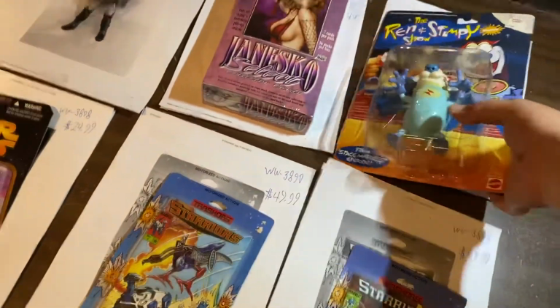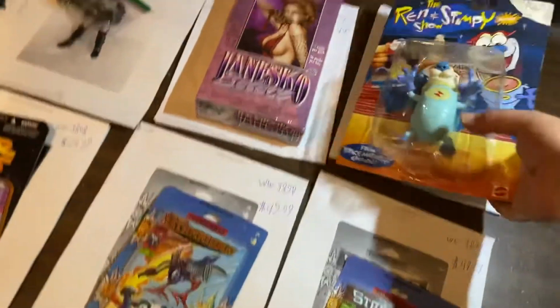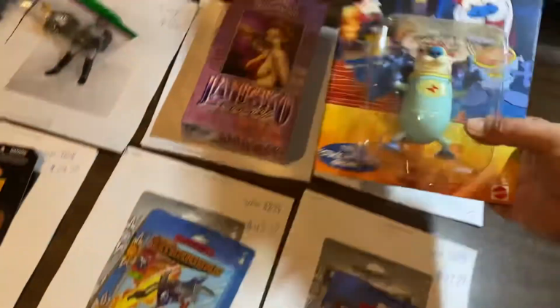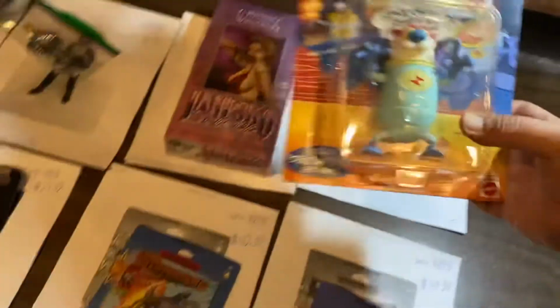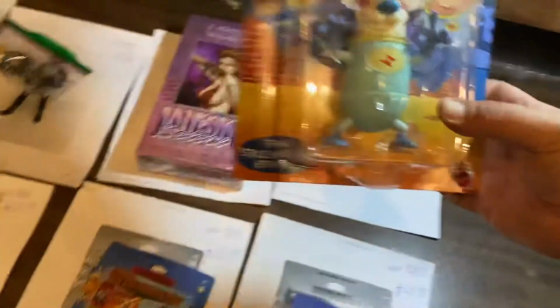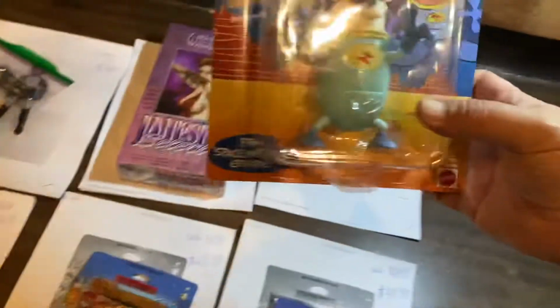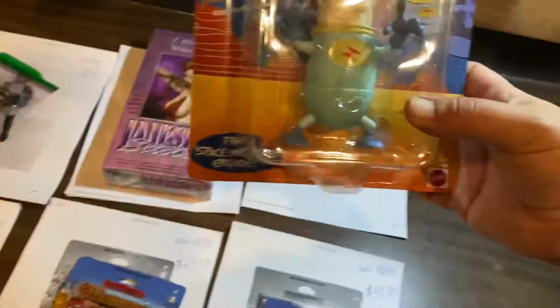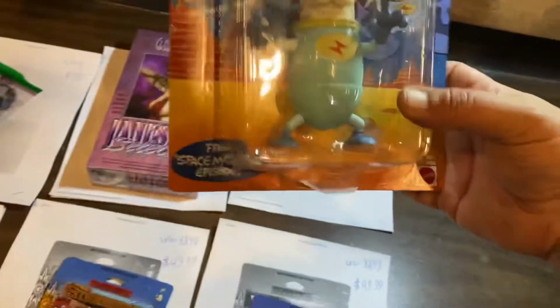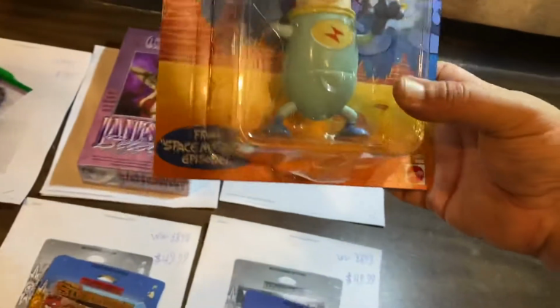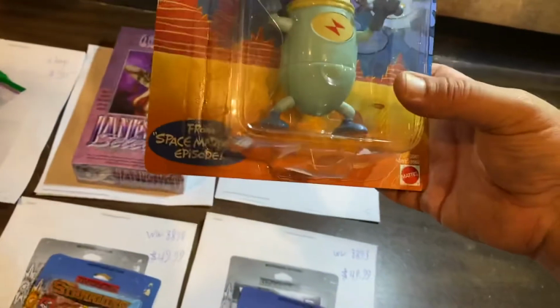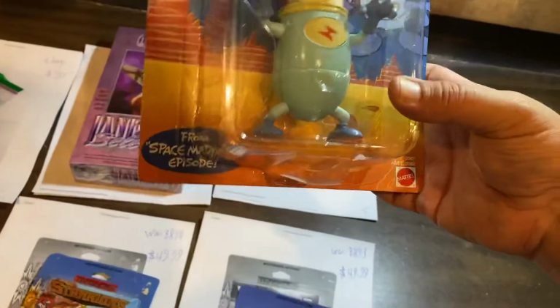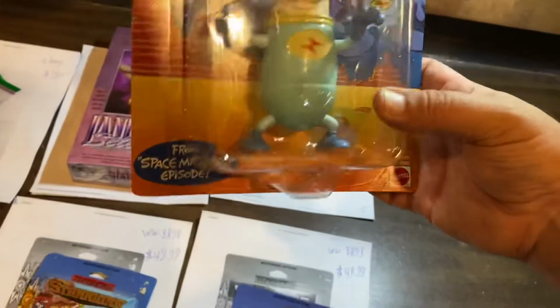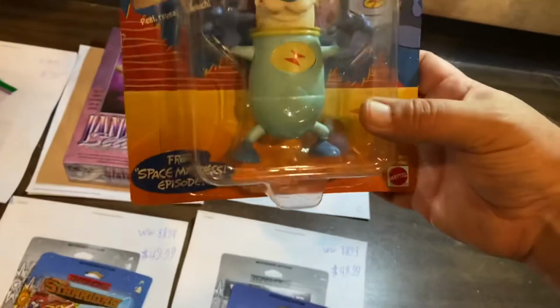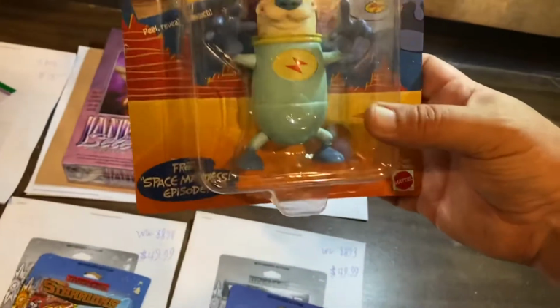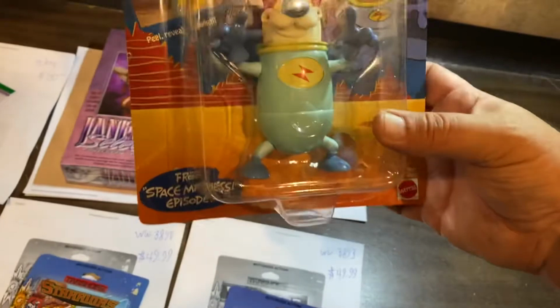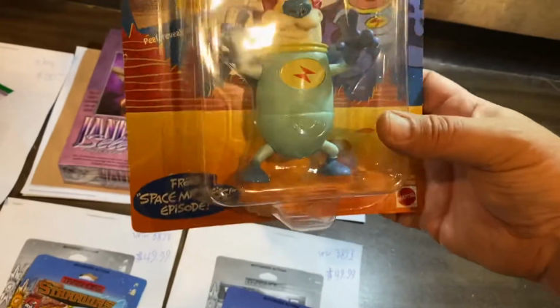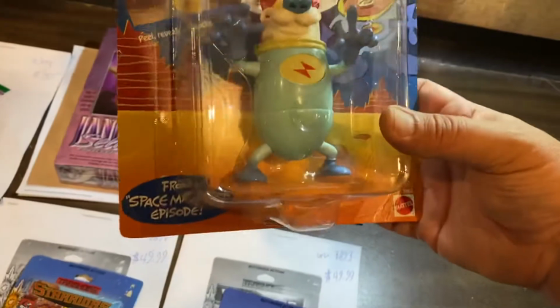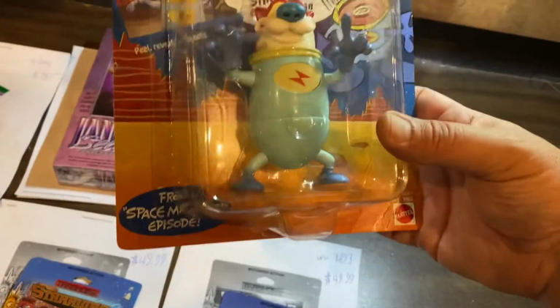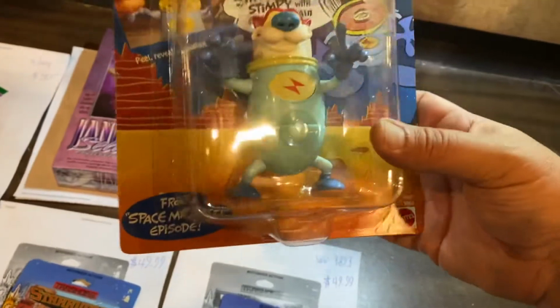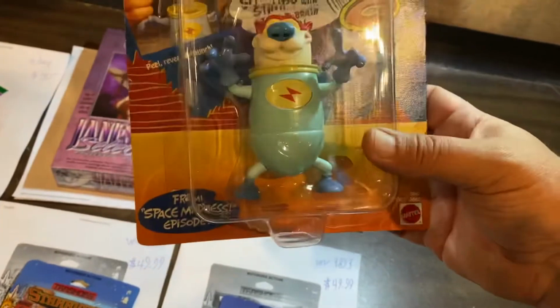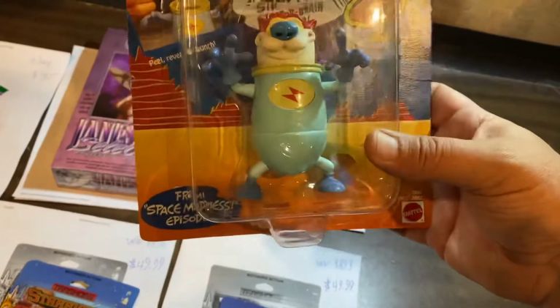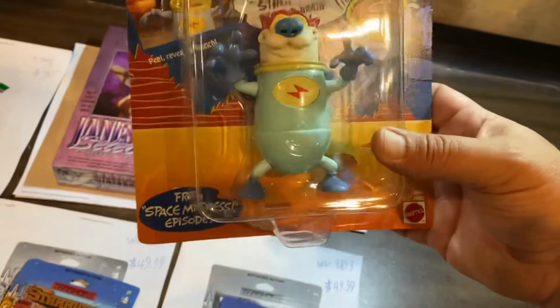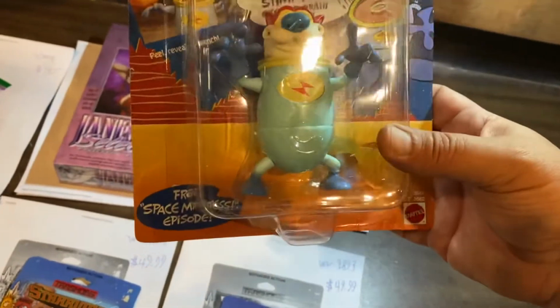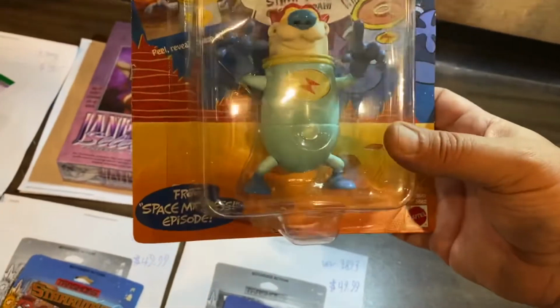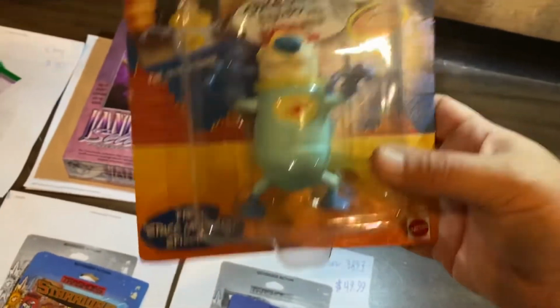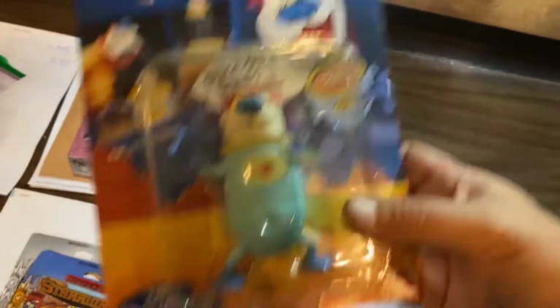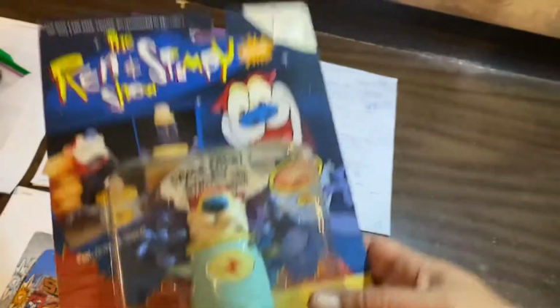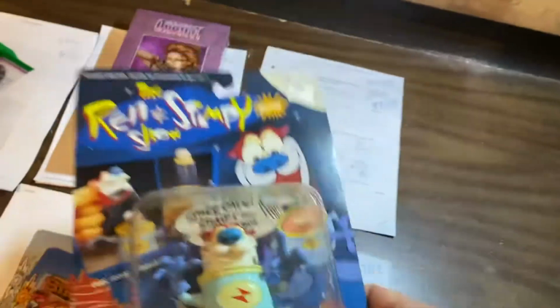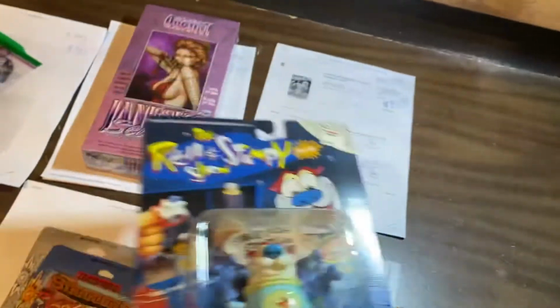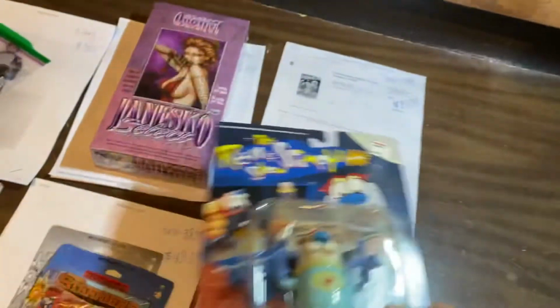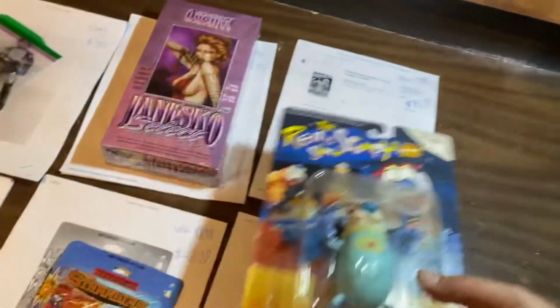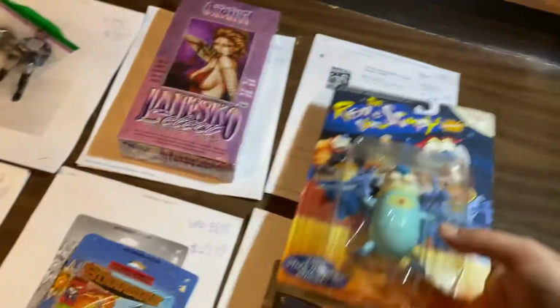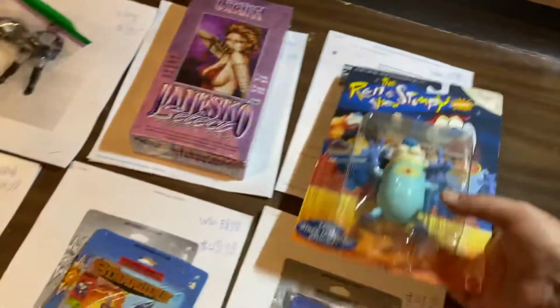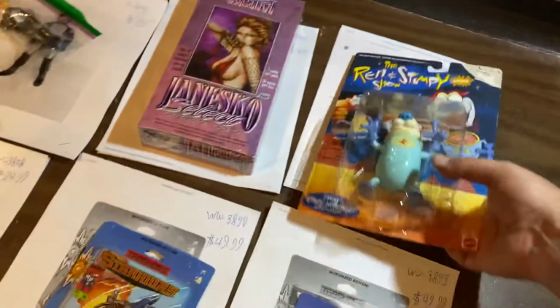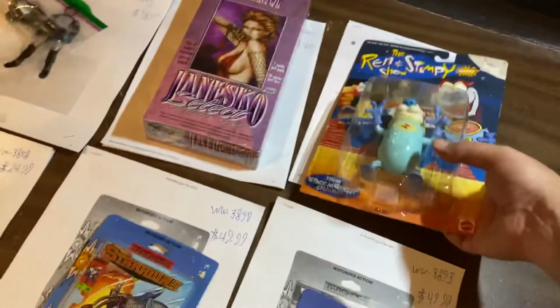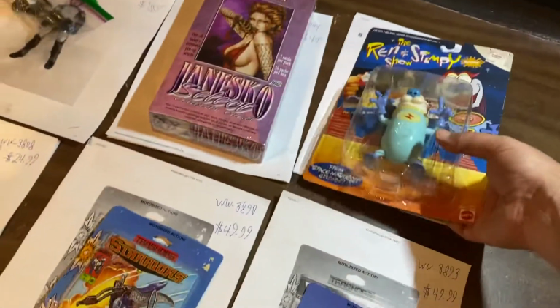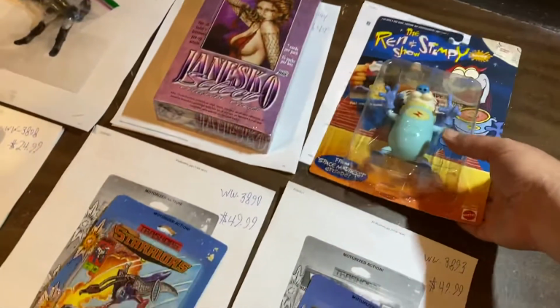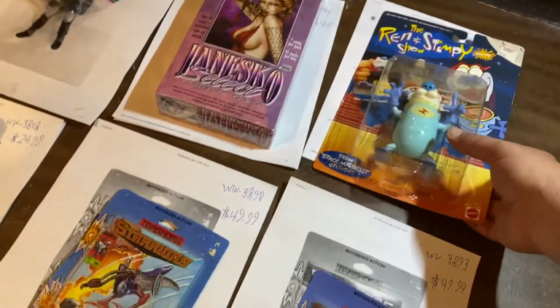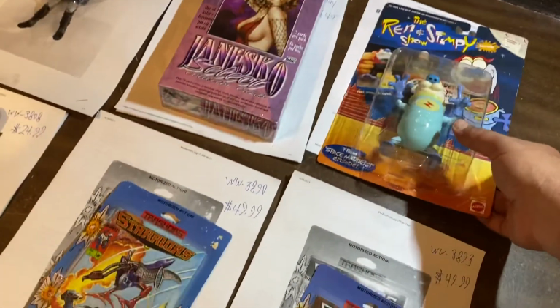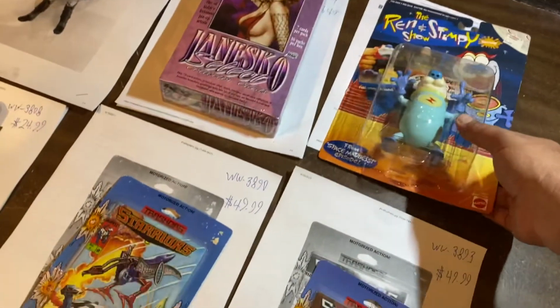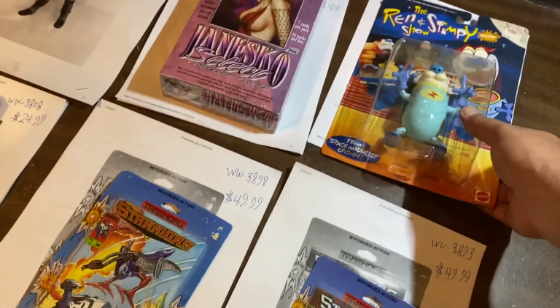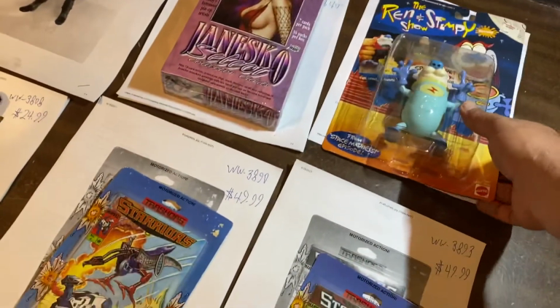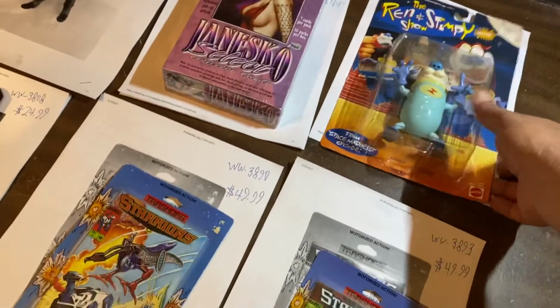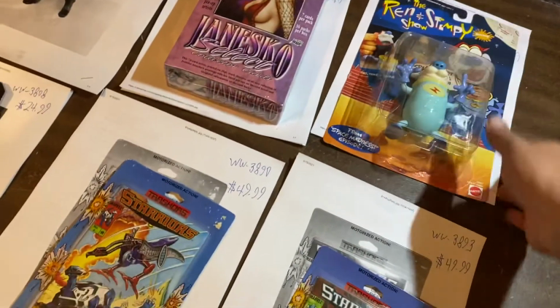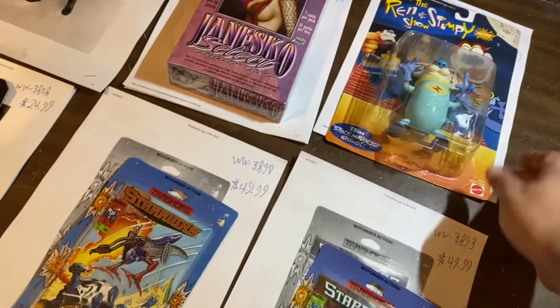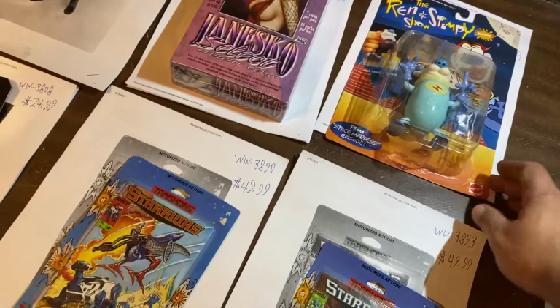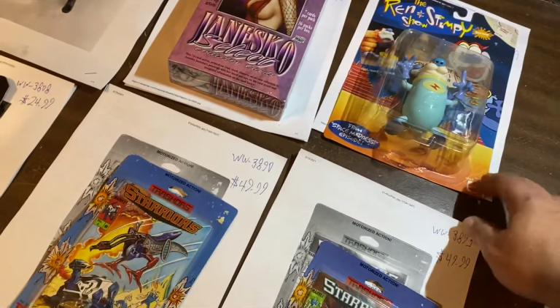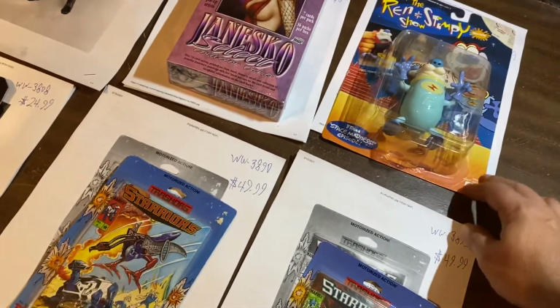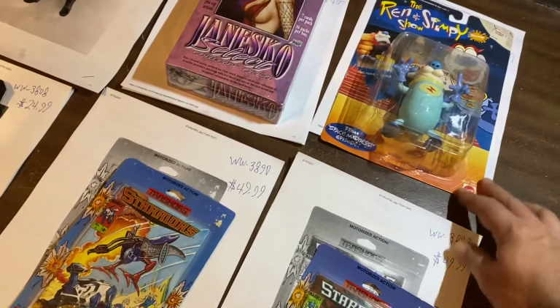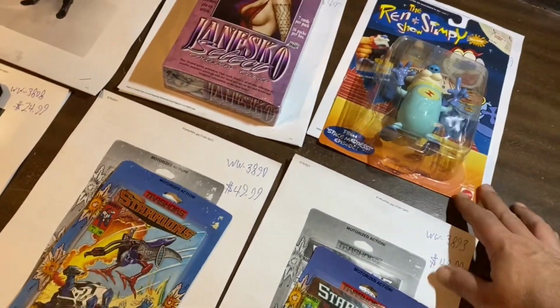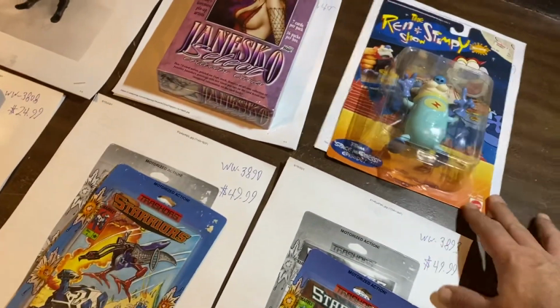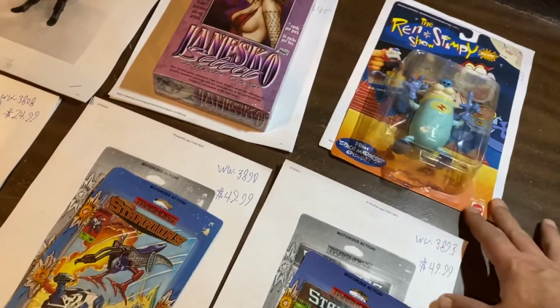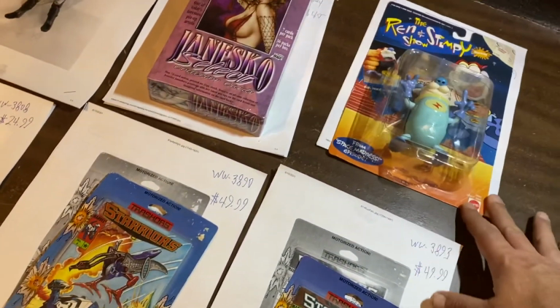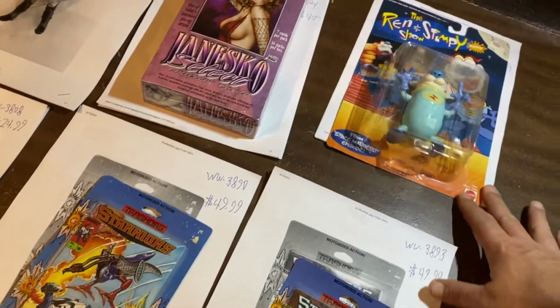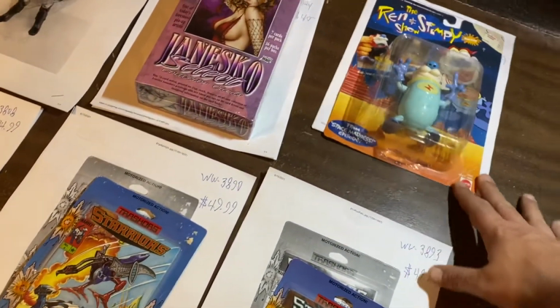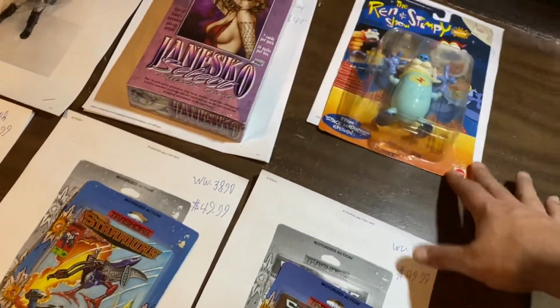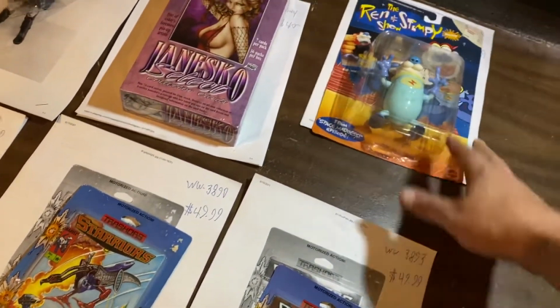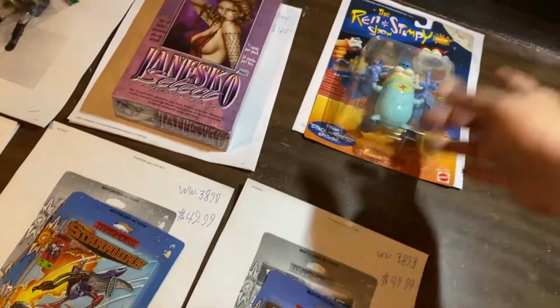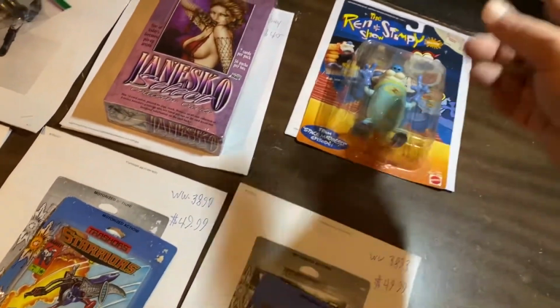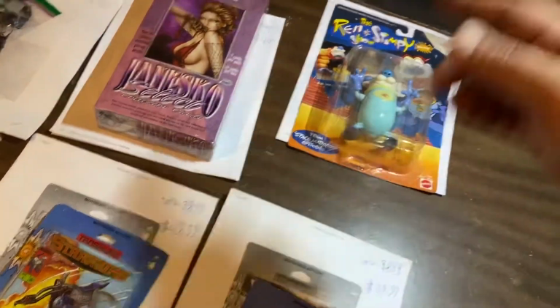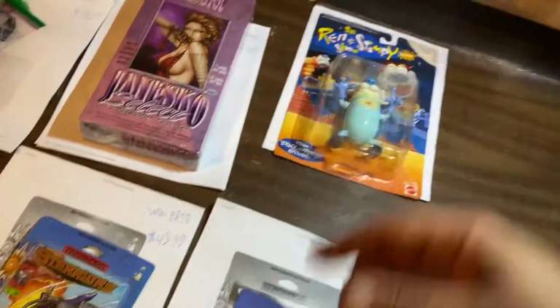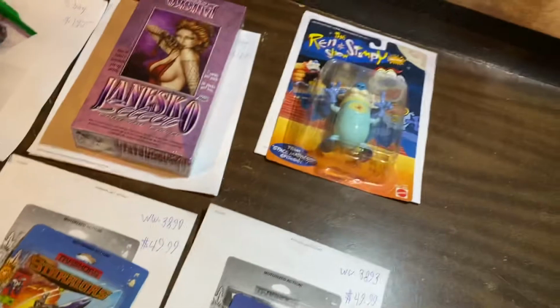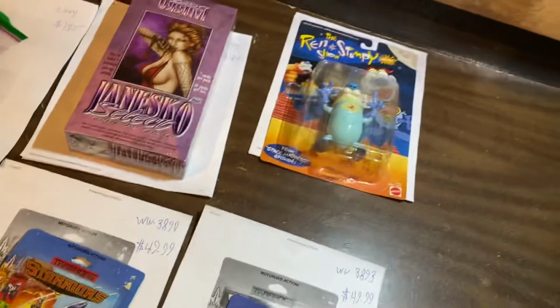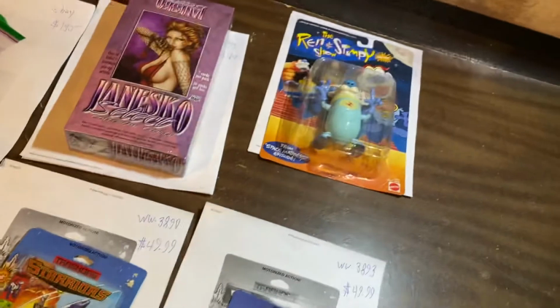Ren and Stimpy — that's a space suit, $35.99. Yeah, you don't see those that often, so that's probably pretty rare.